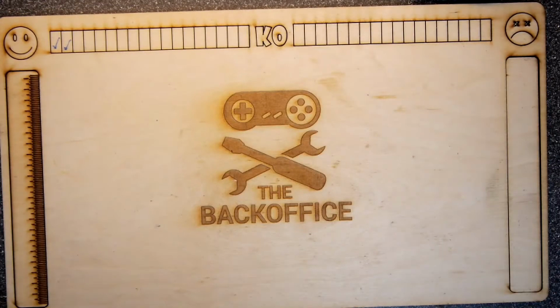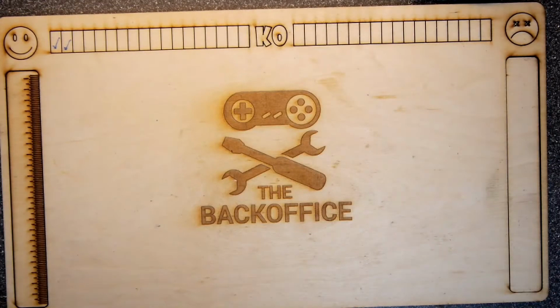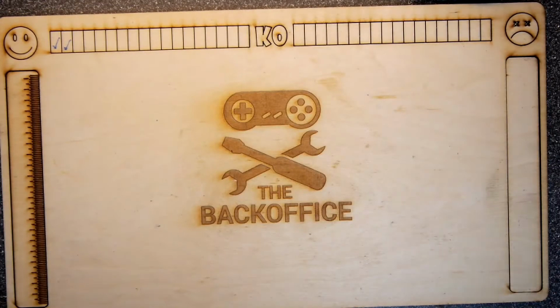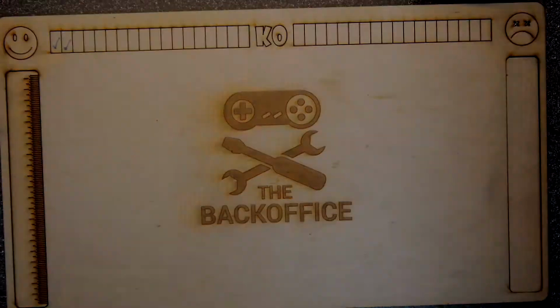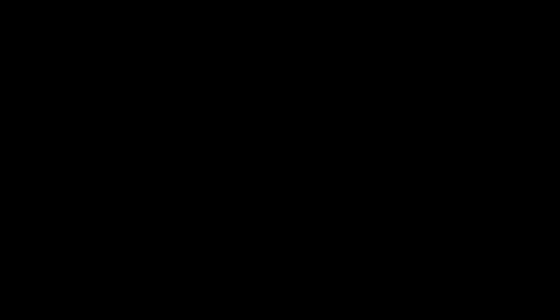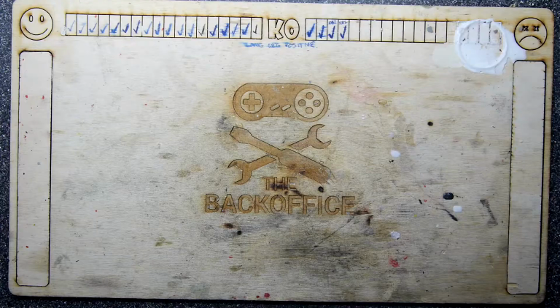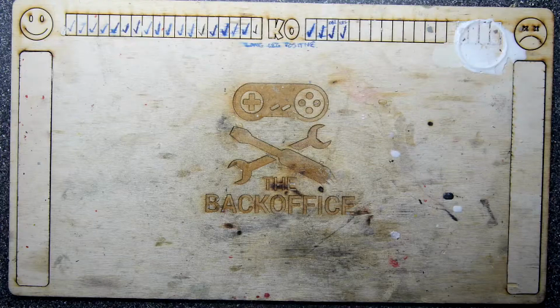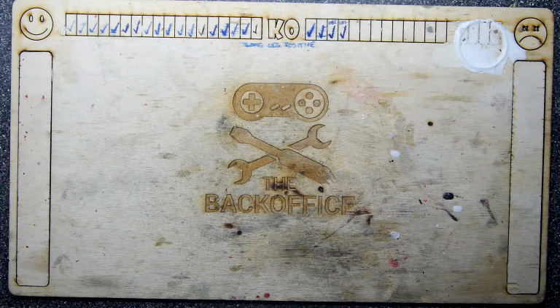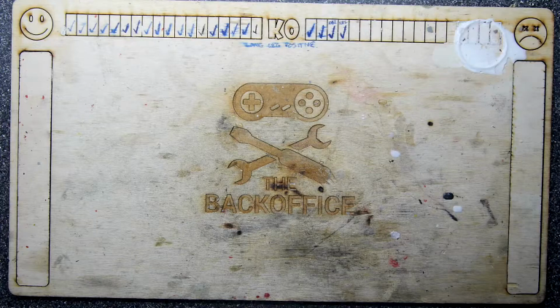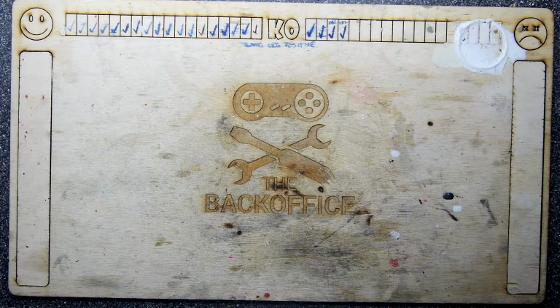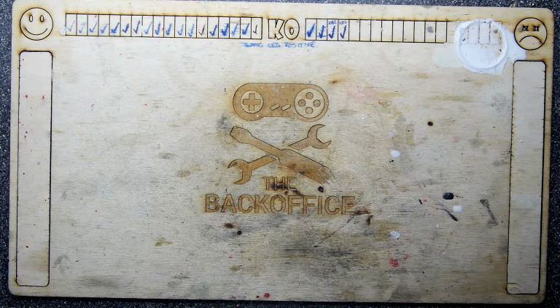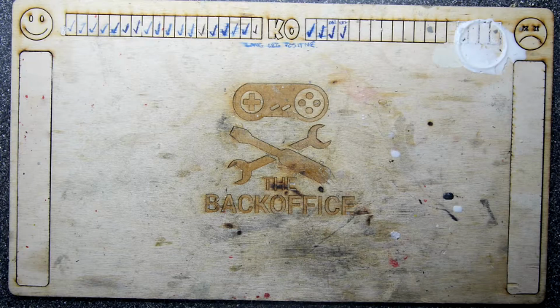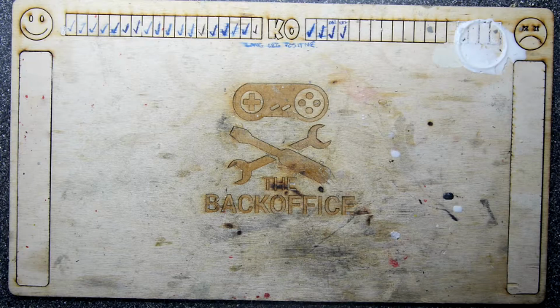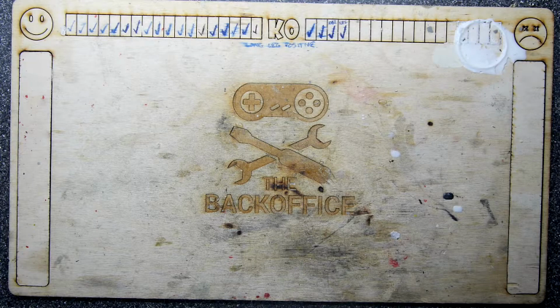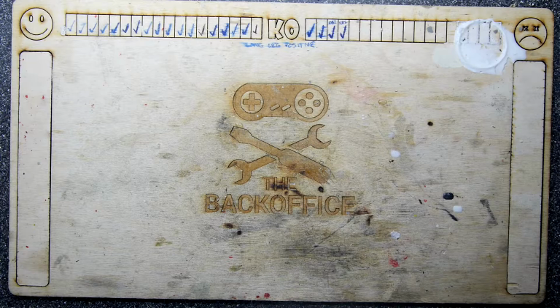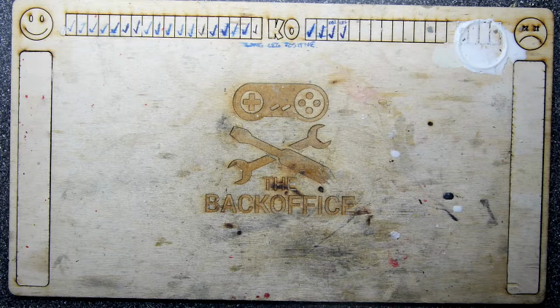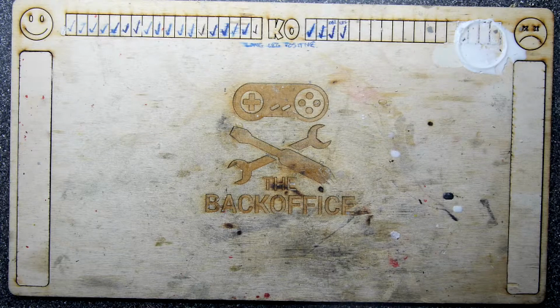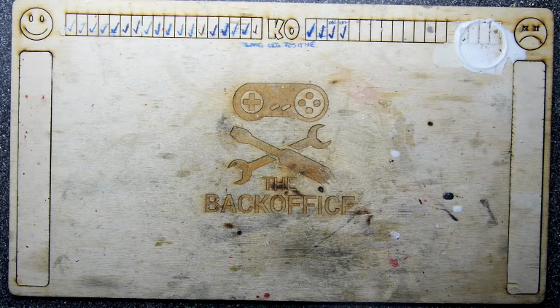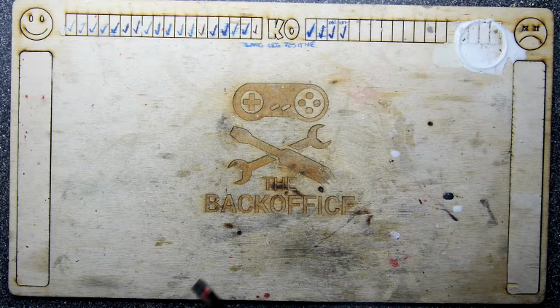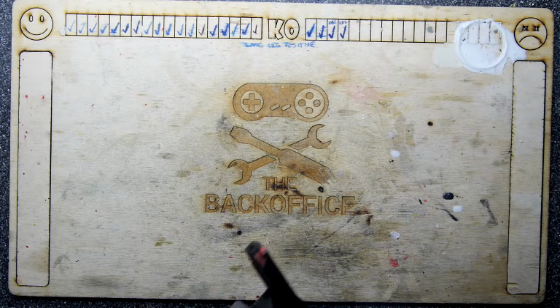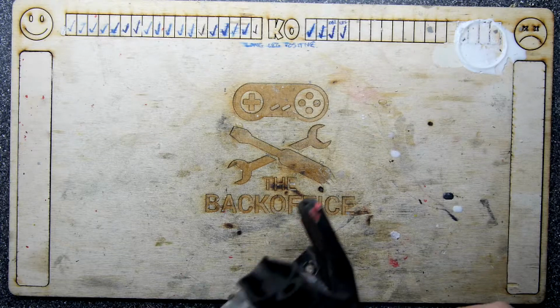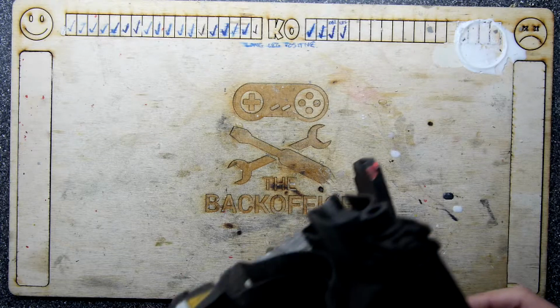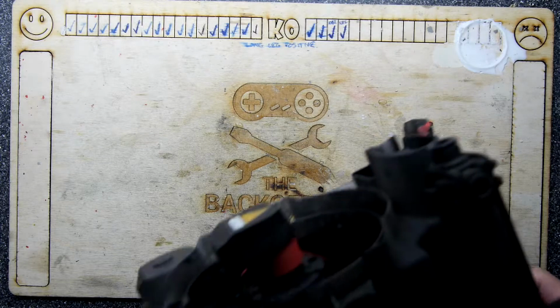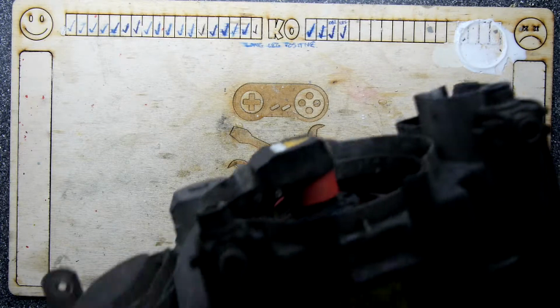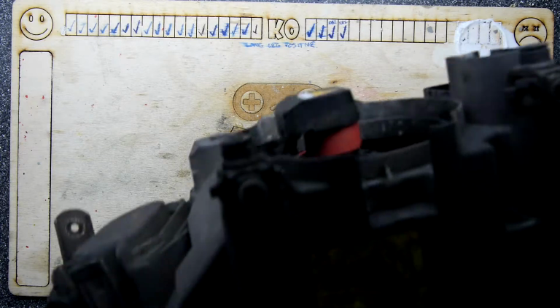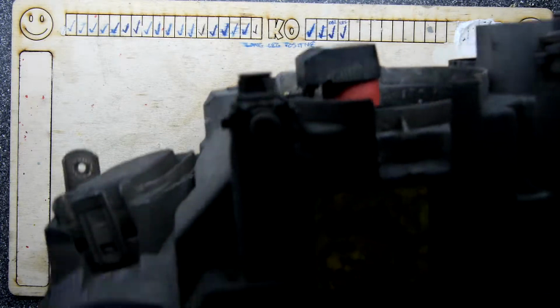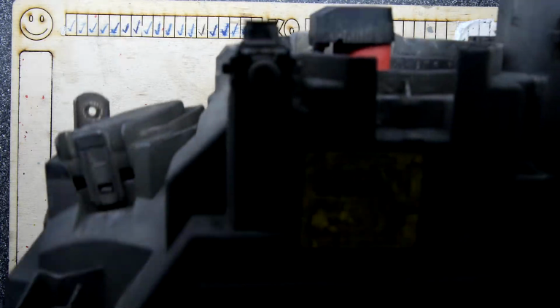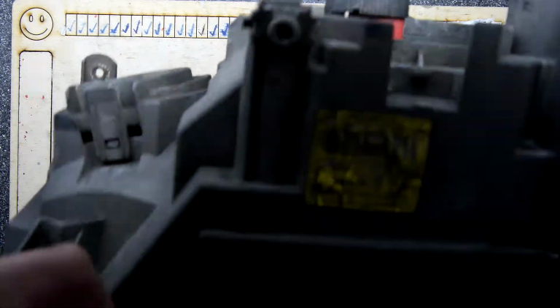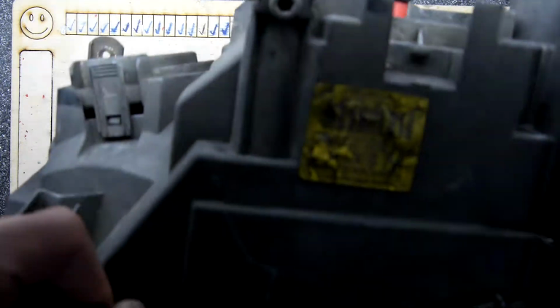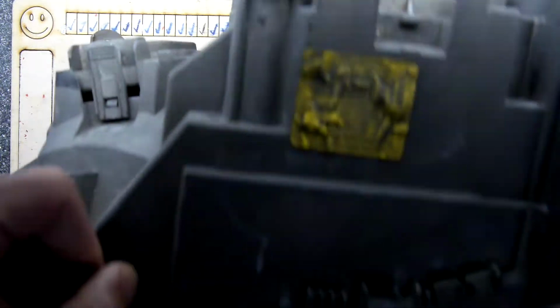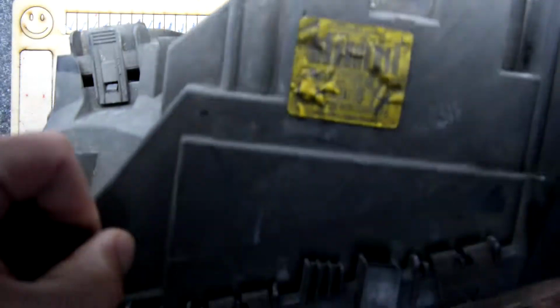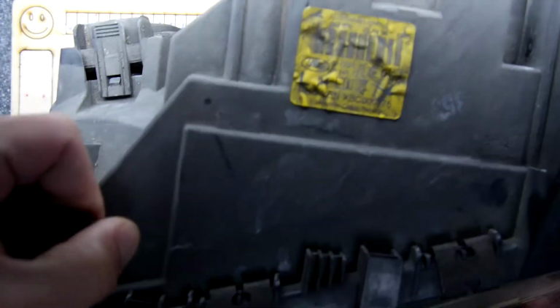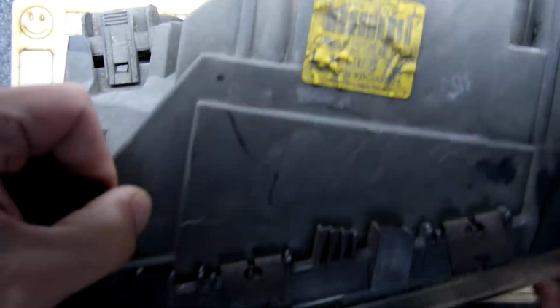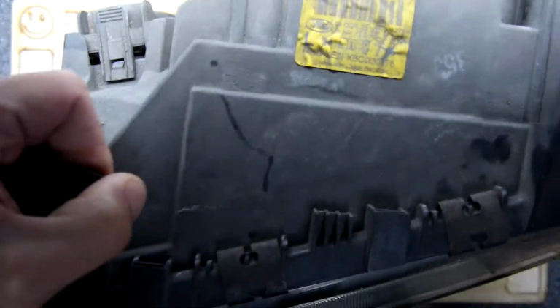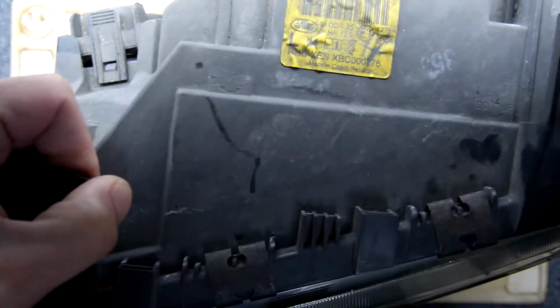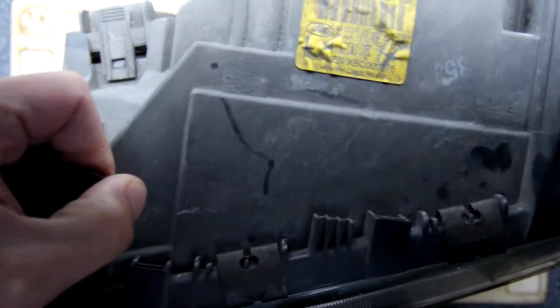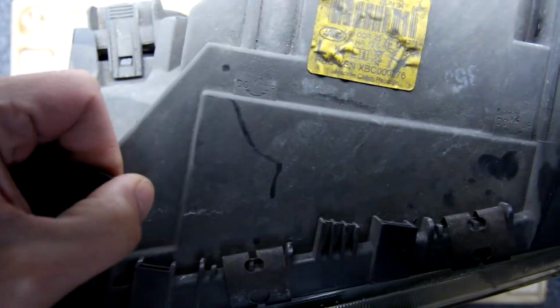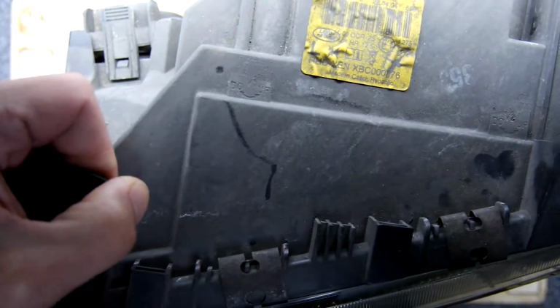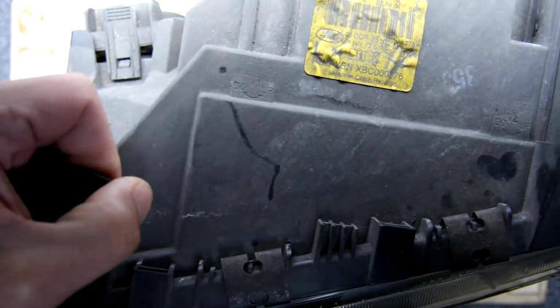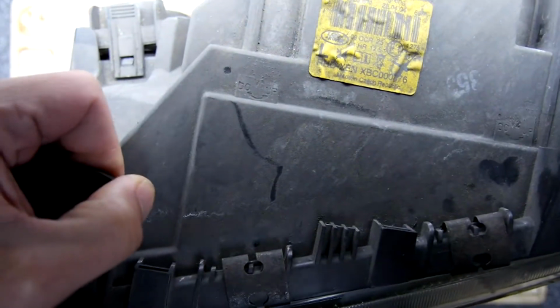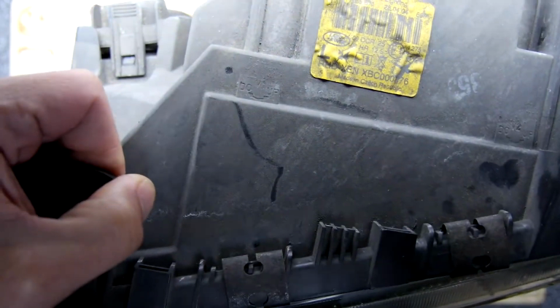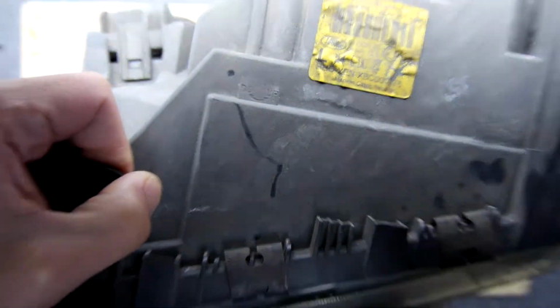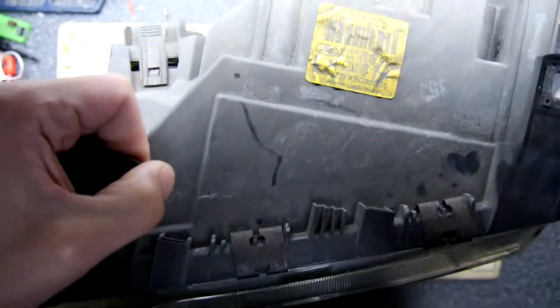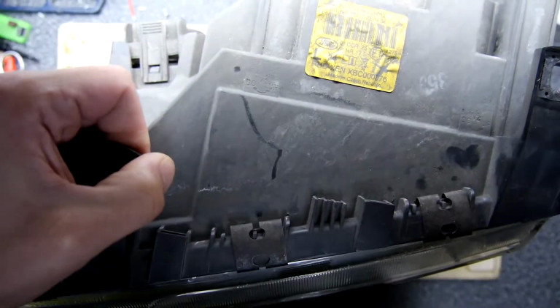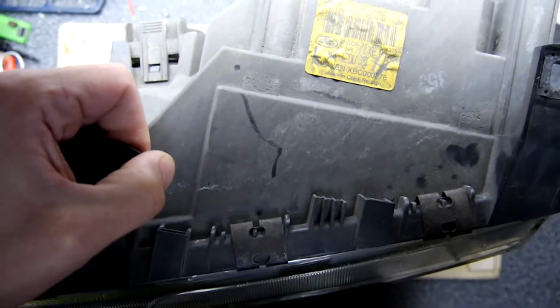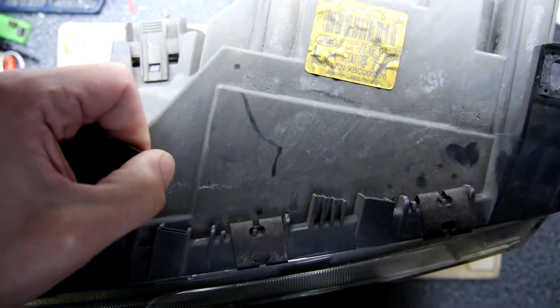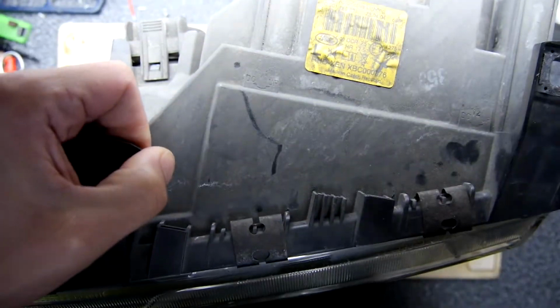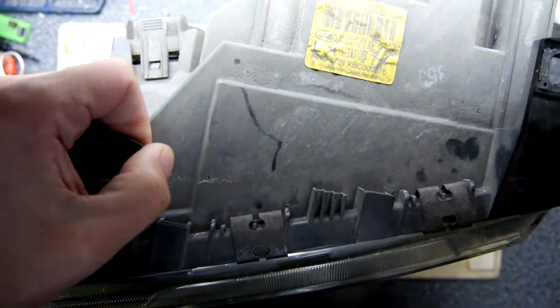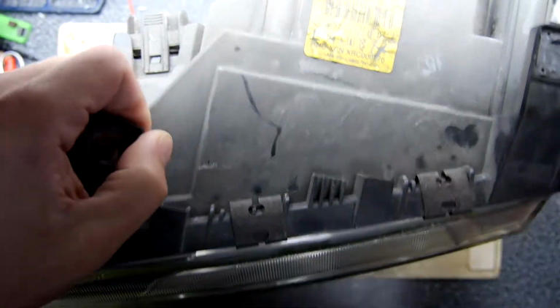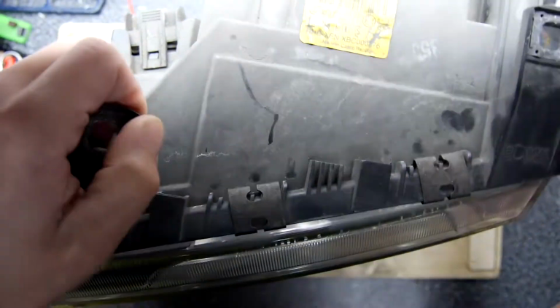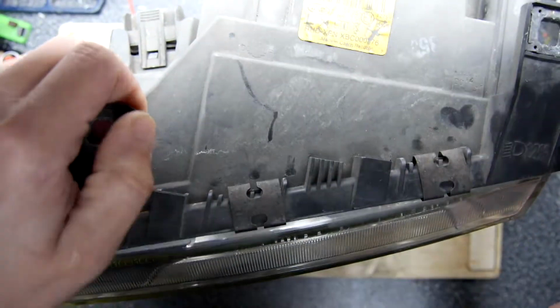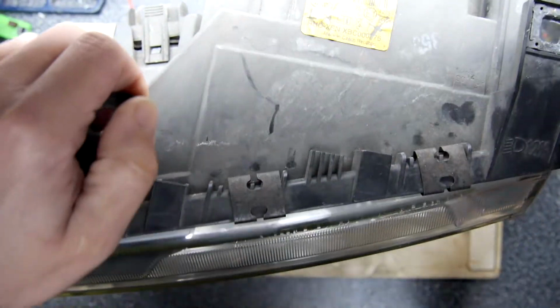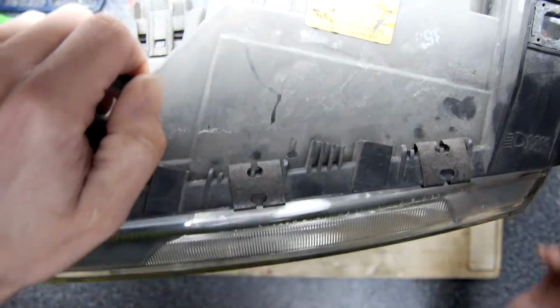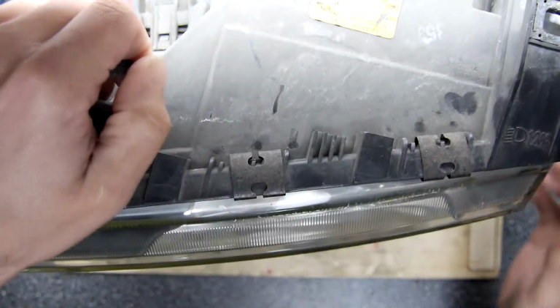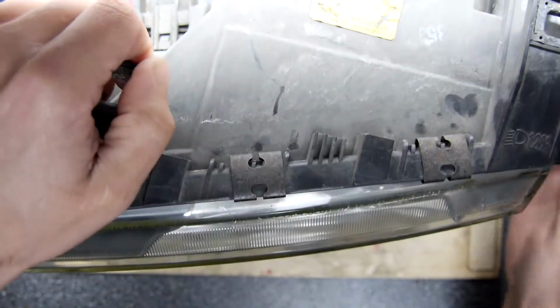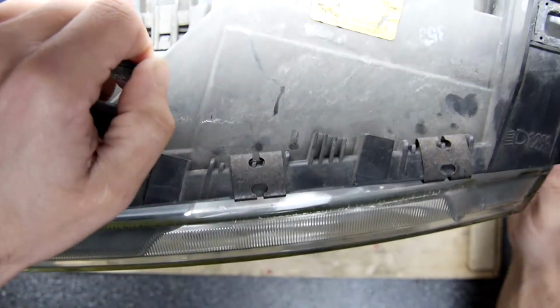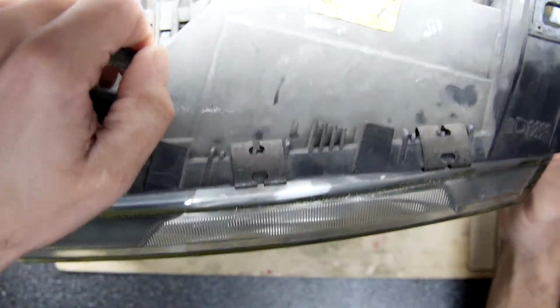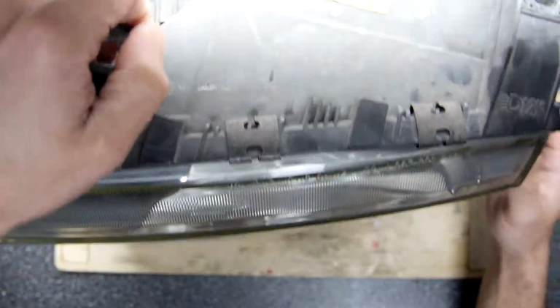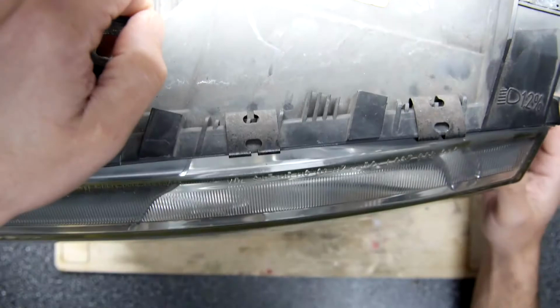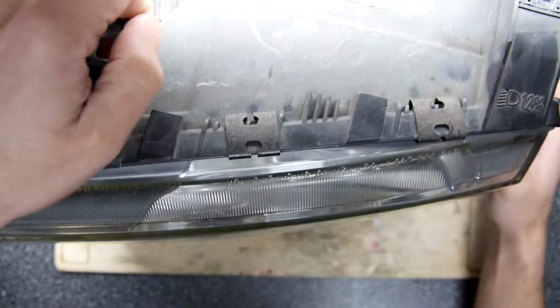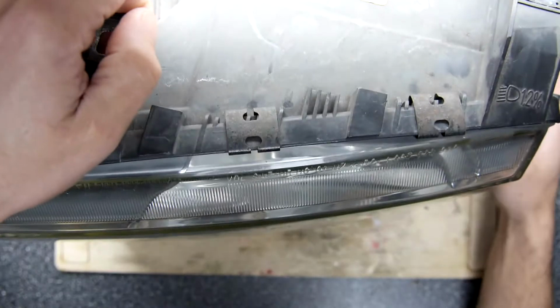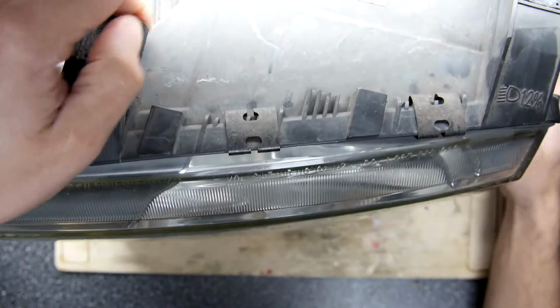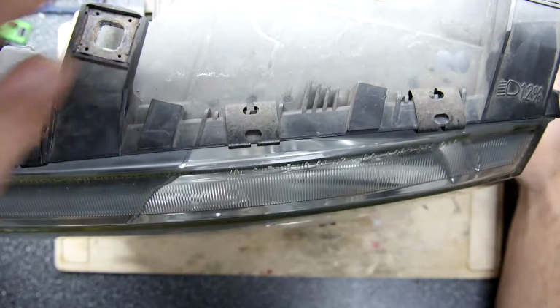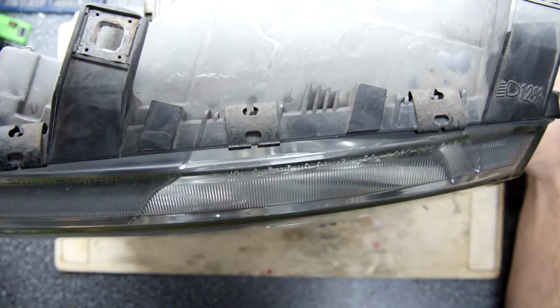Hi, I'm Andrew Armstrong and welcome to the Back-Office Teardown Lab. Yes, another huge car project.